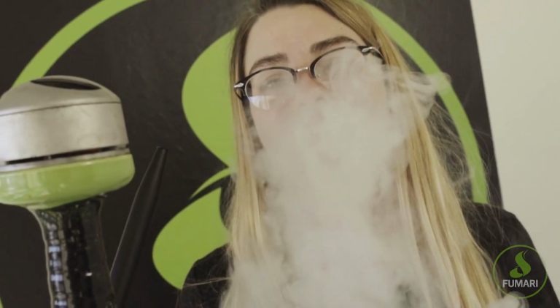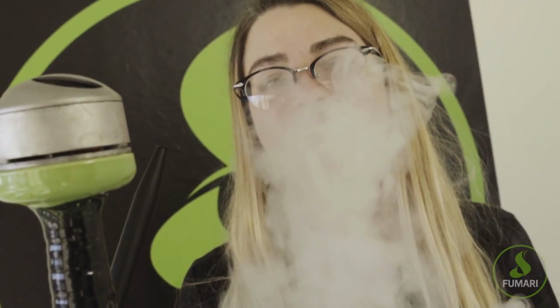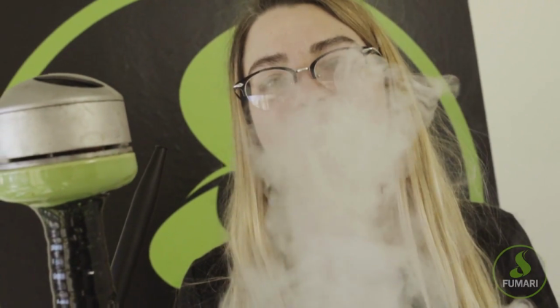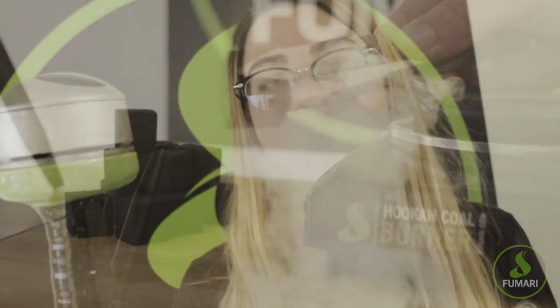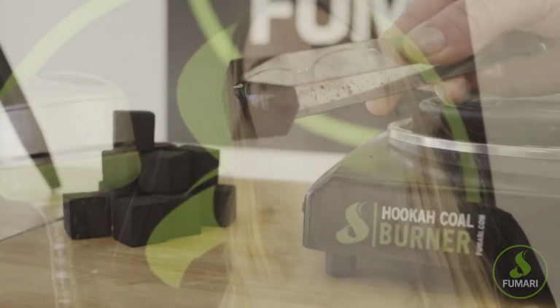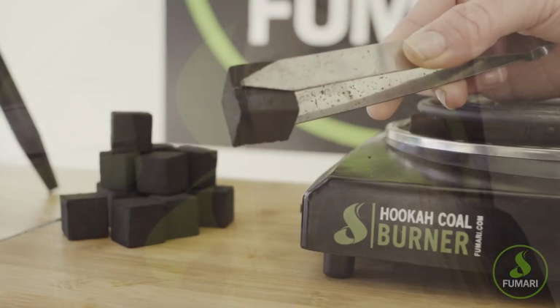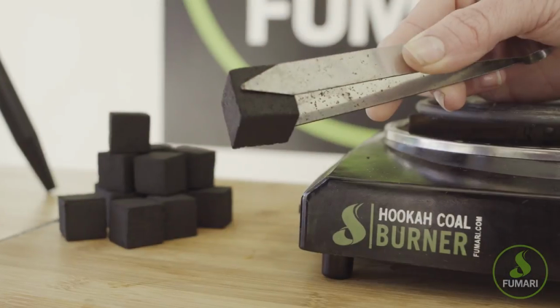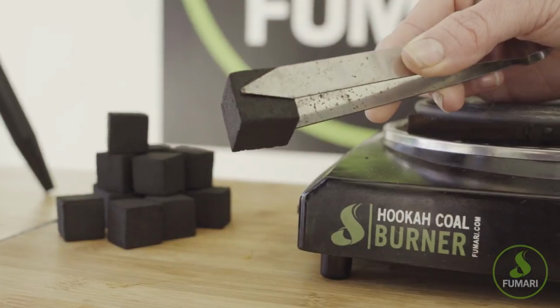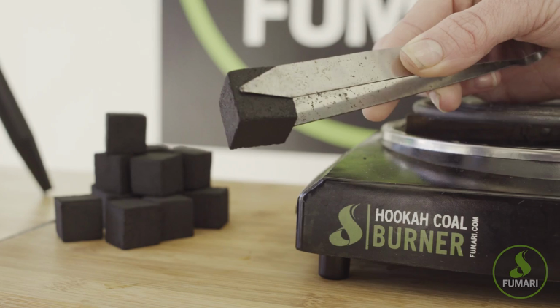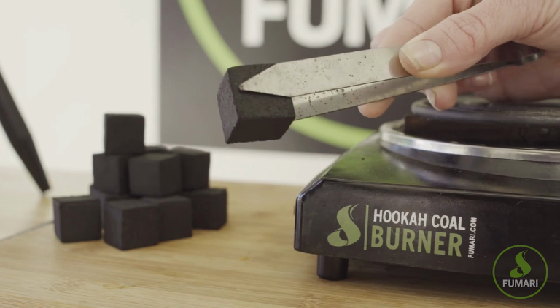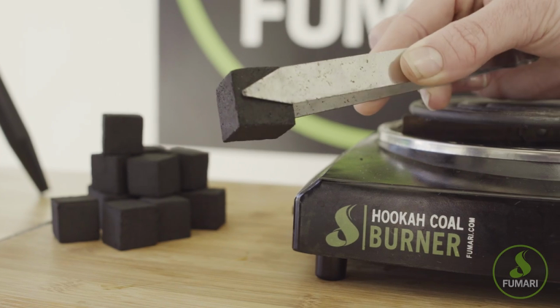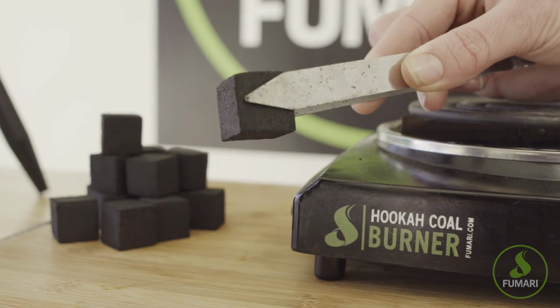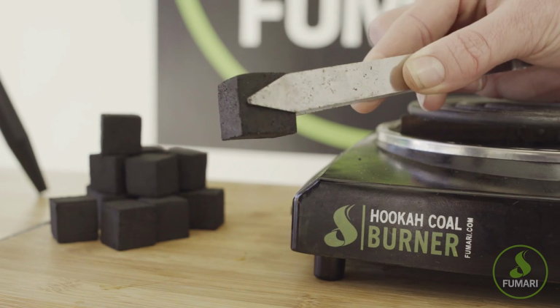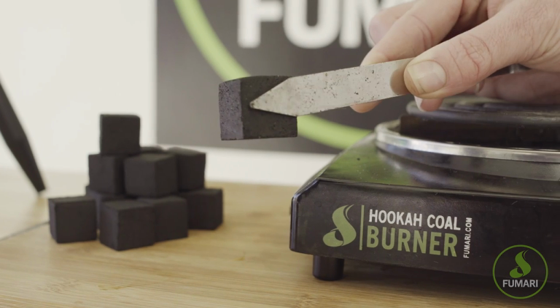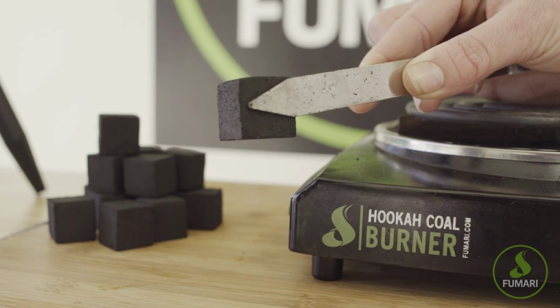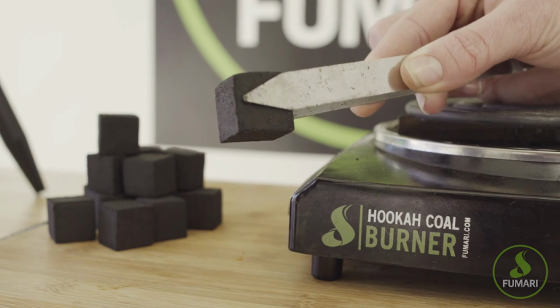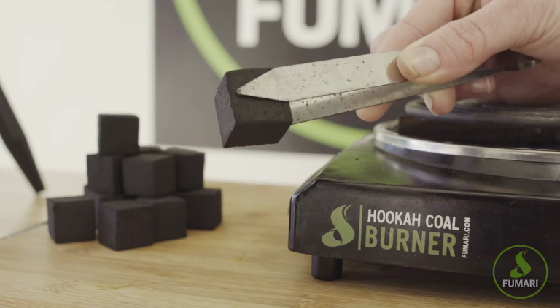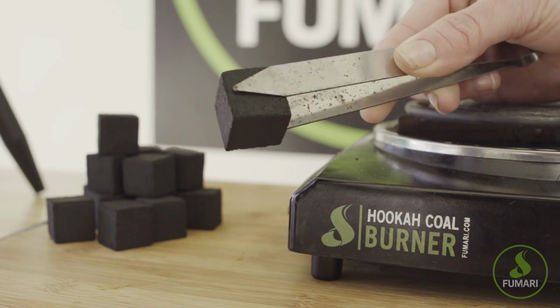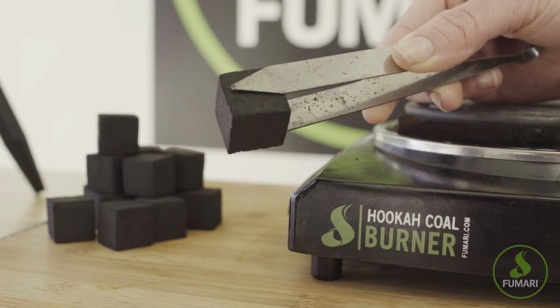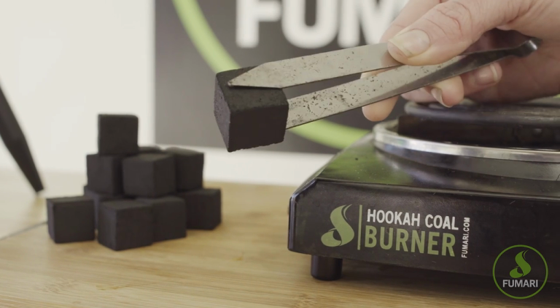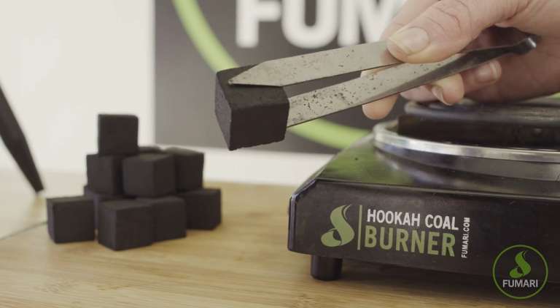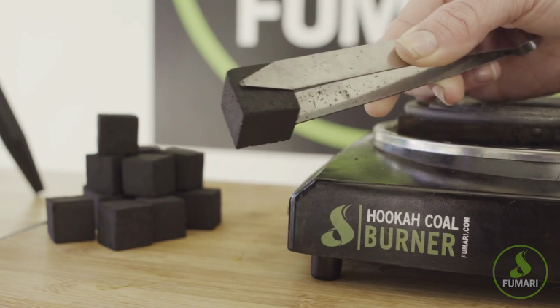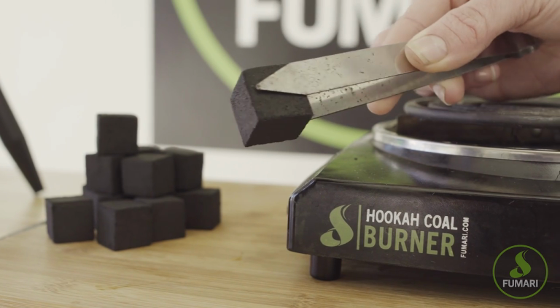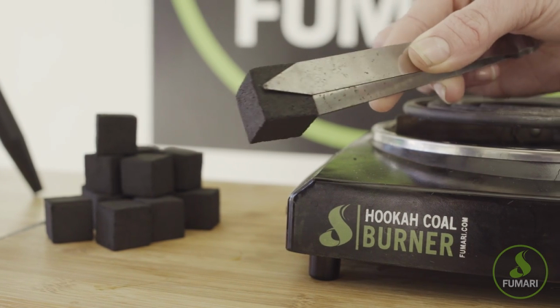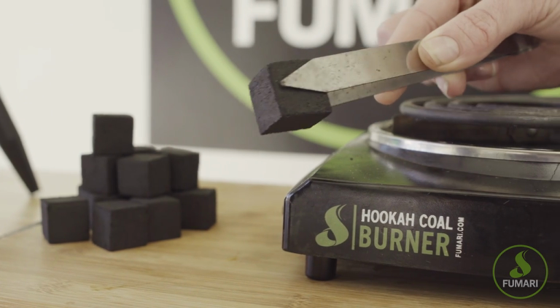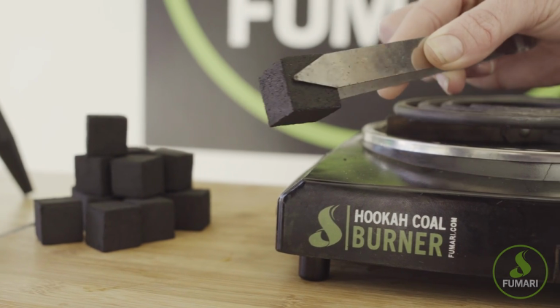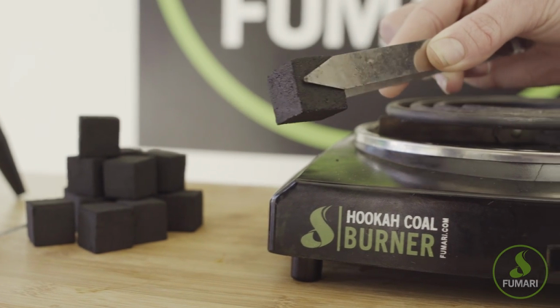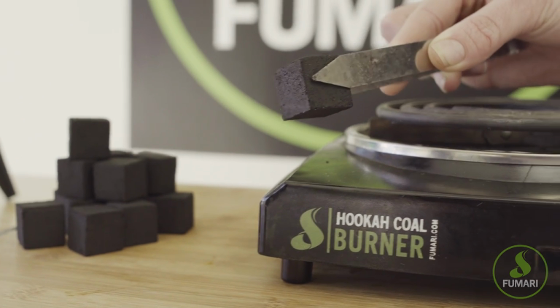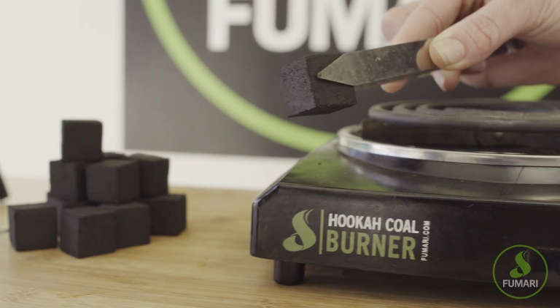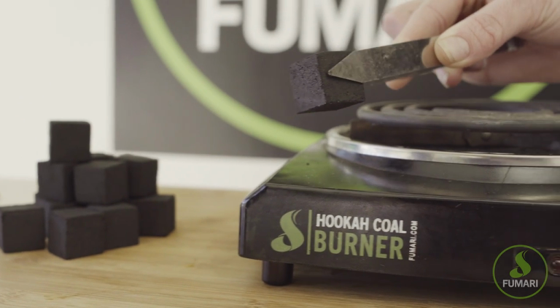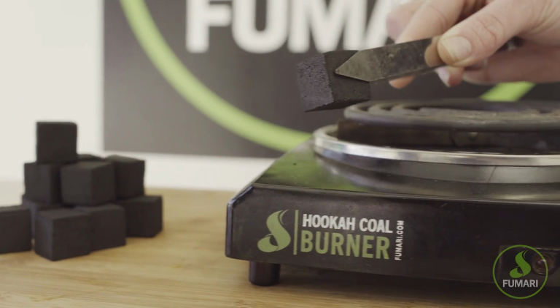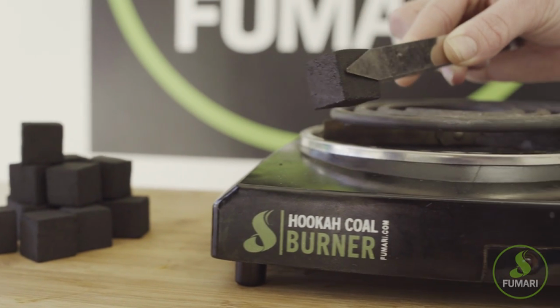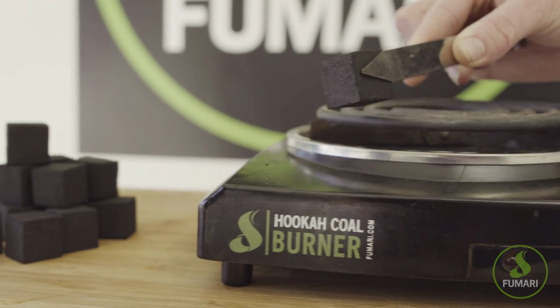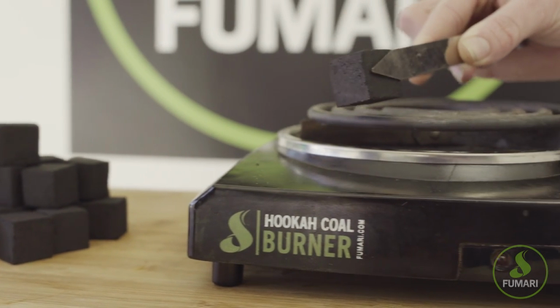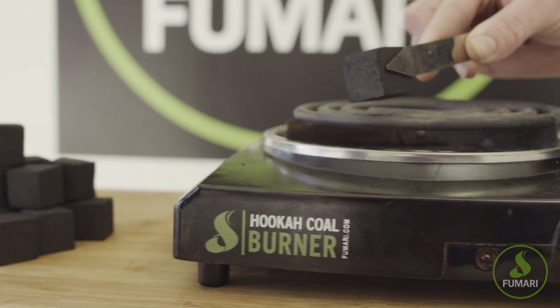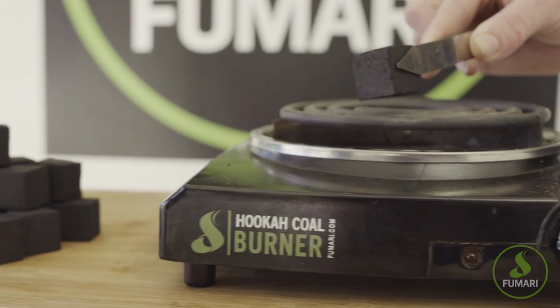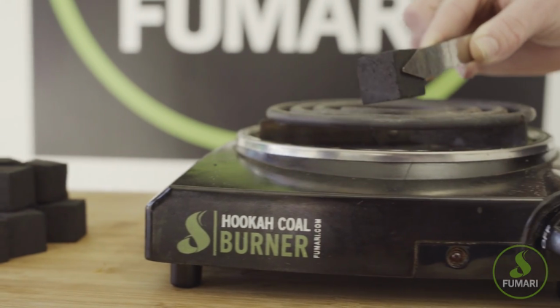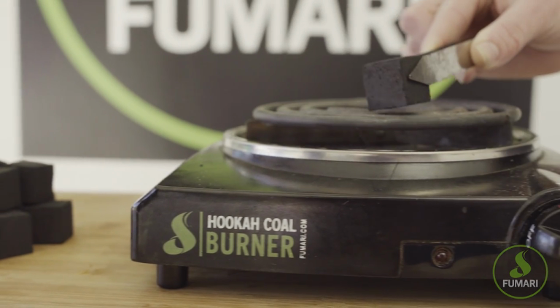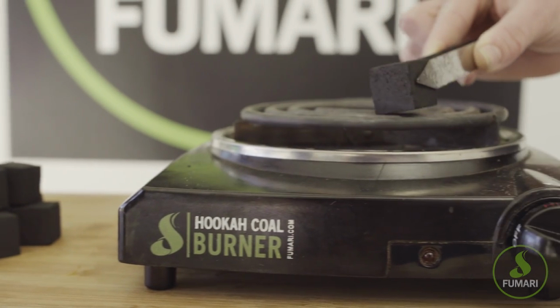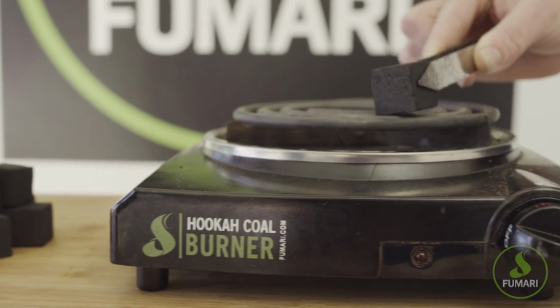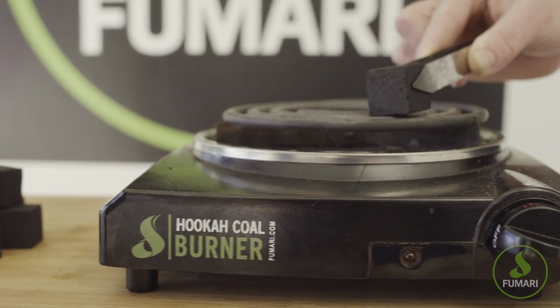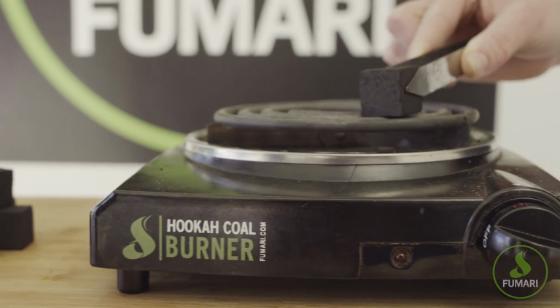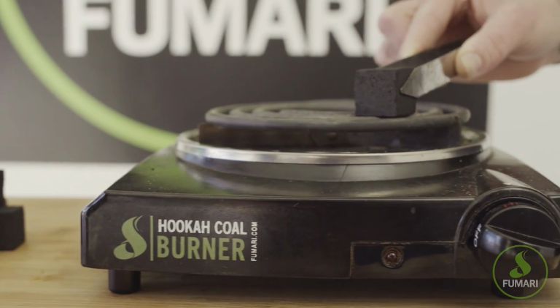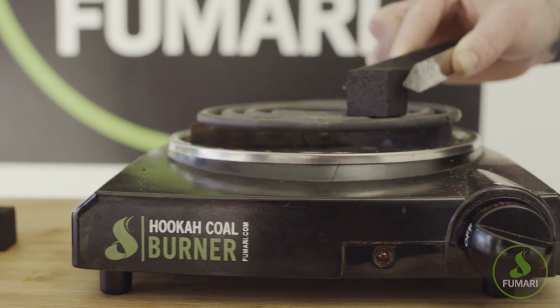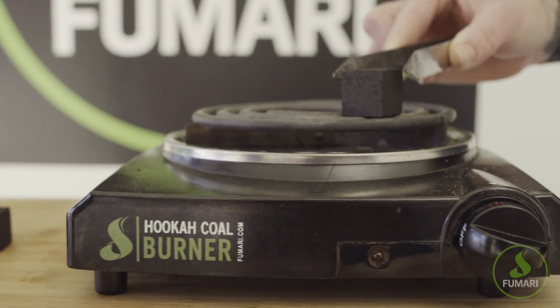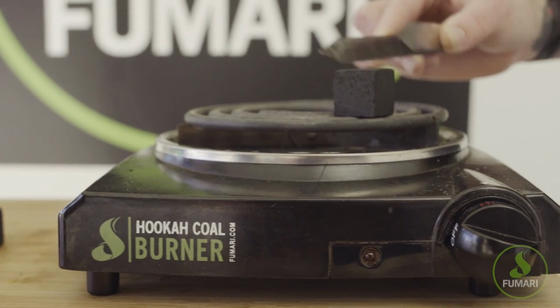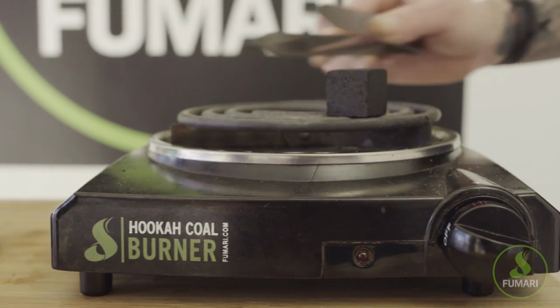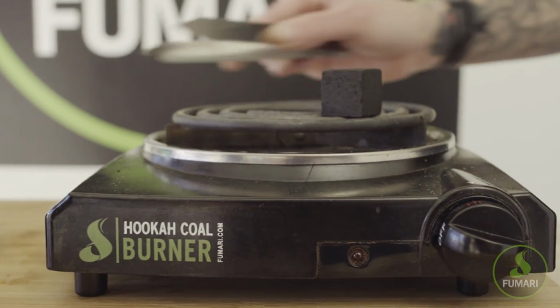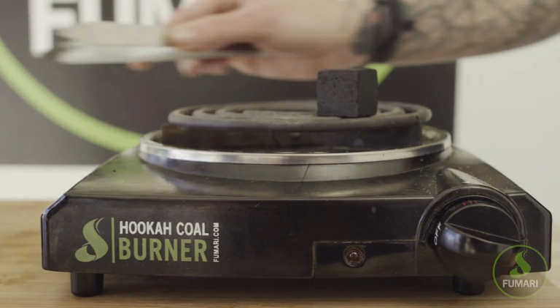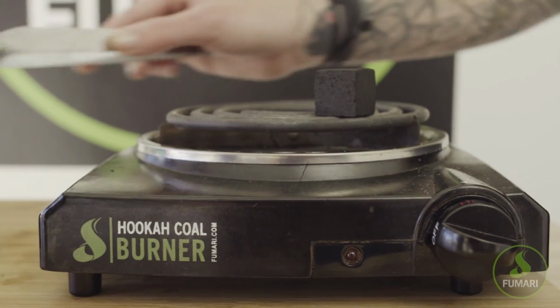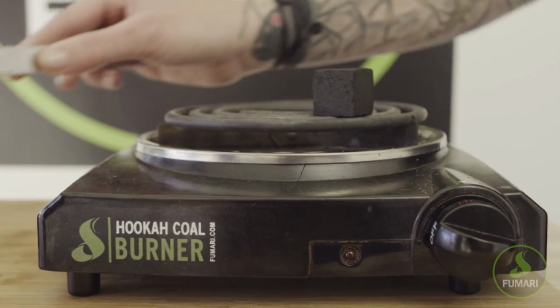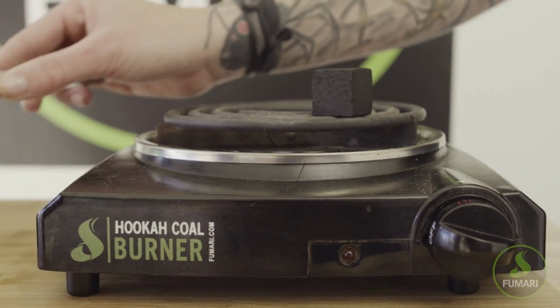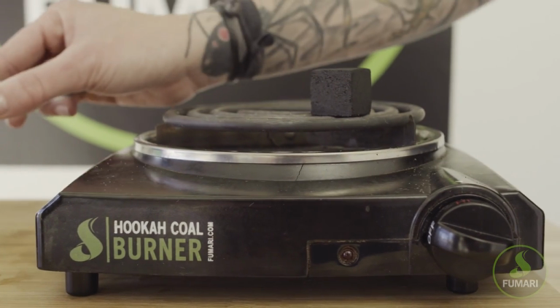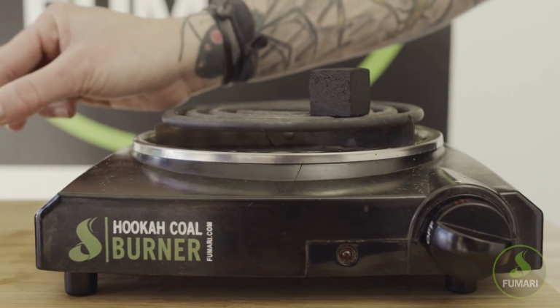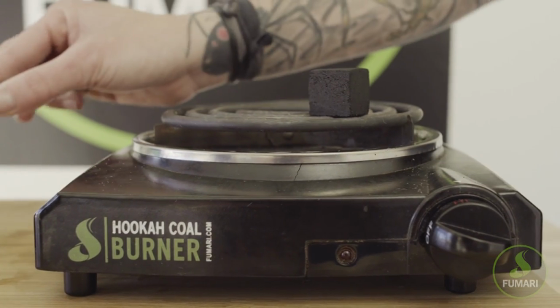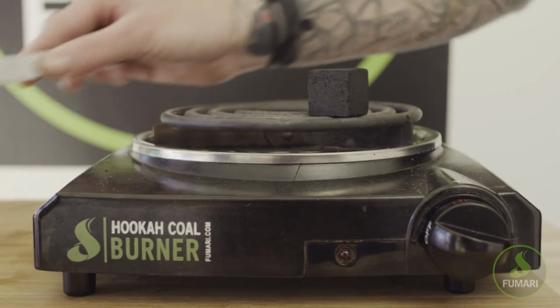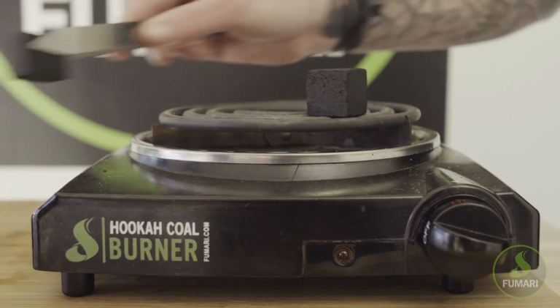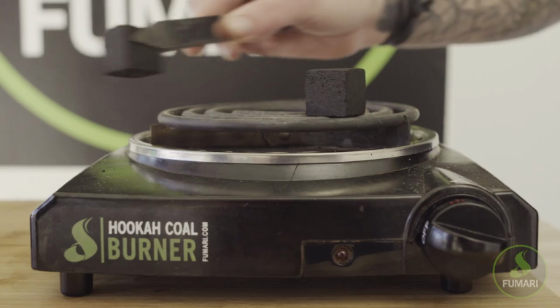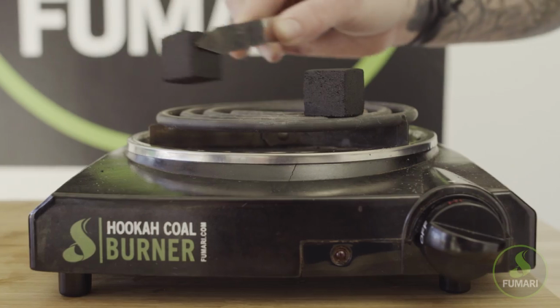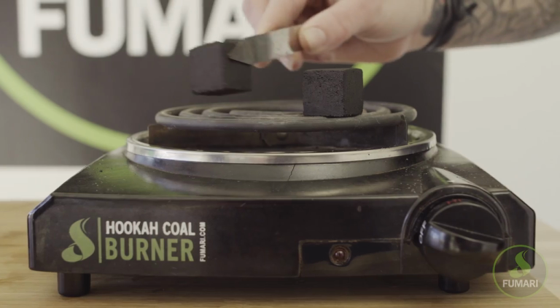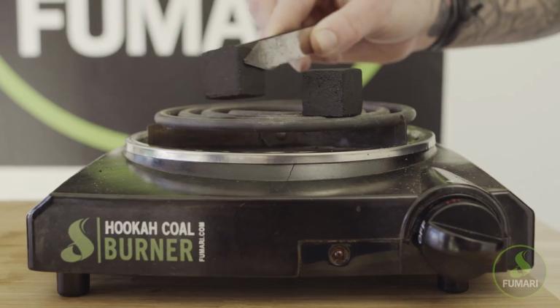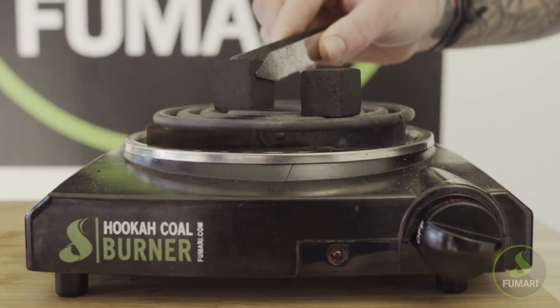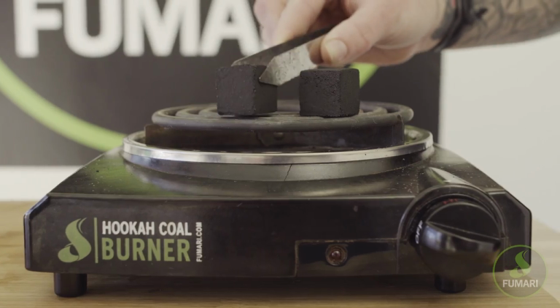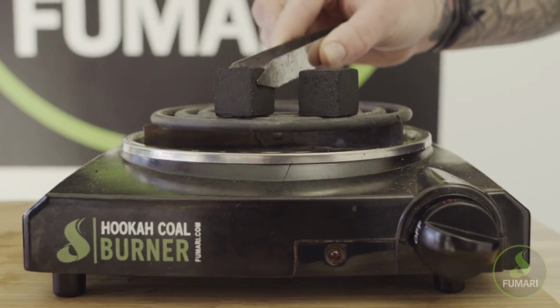Before we start packing, we're going to start lighting our coals on our coal burner. Let those heat up while you pack your bowl so you can be ready to smoke as soon as they're fully lit.